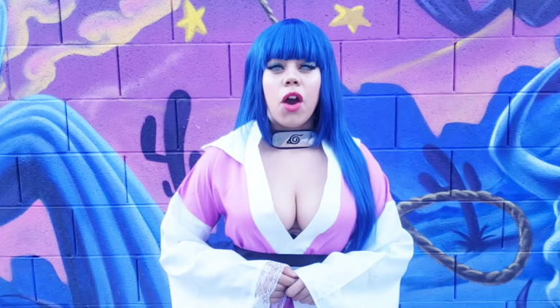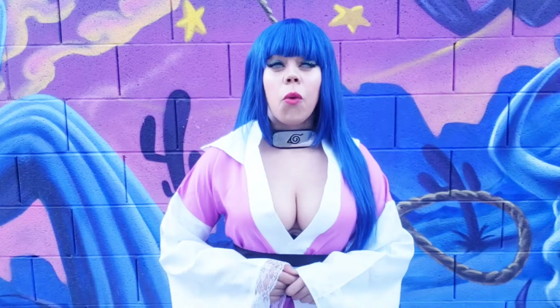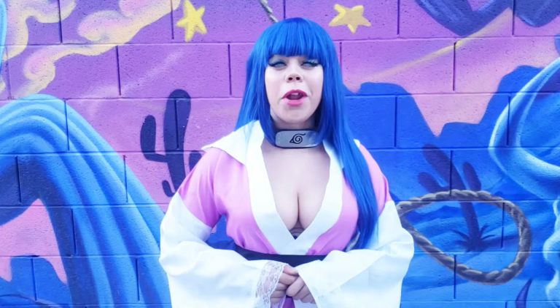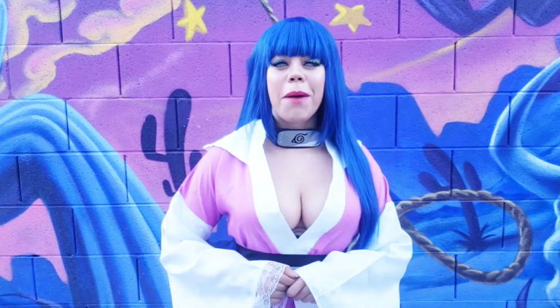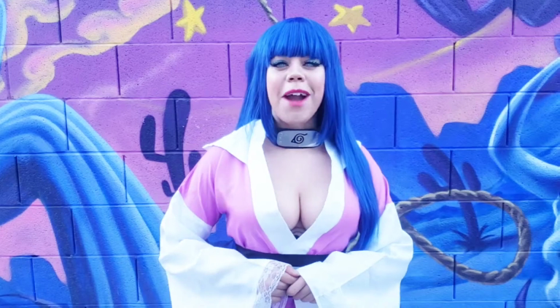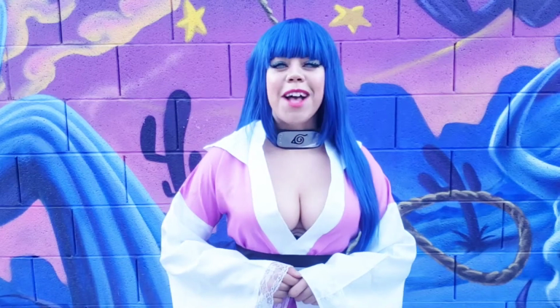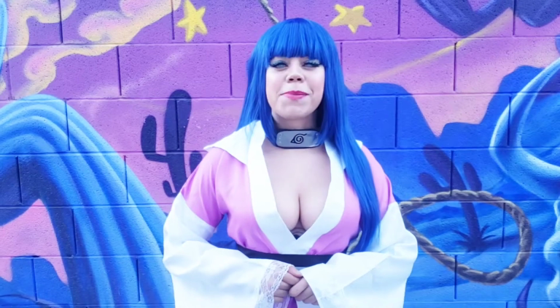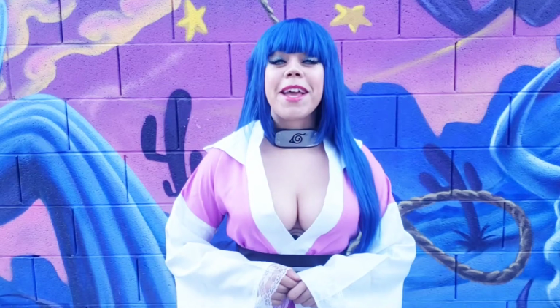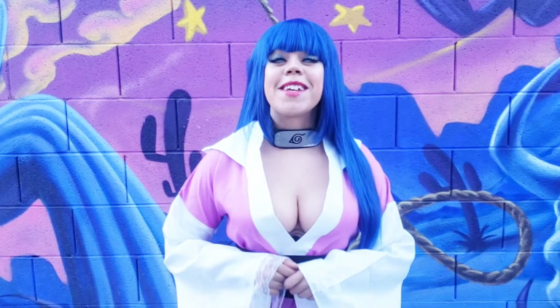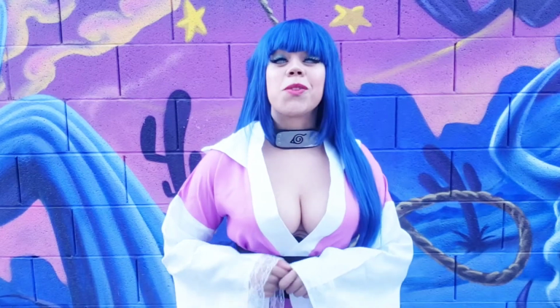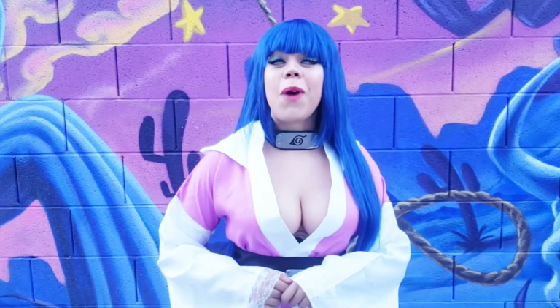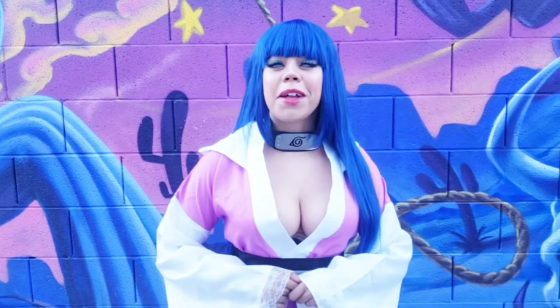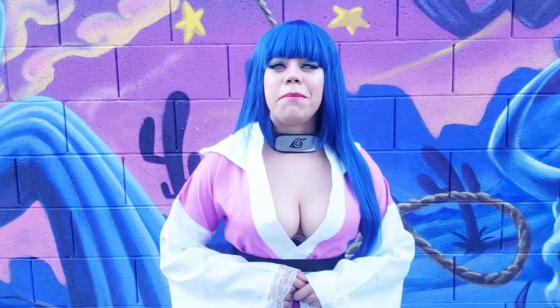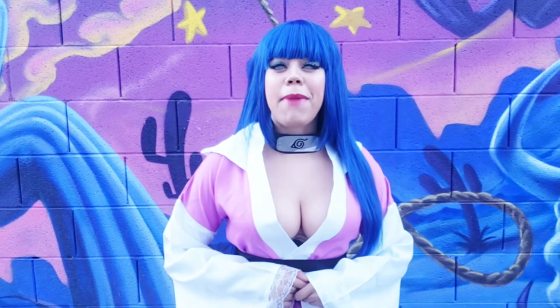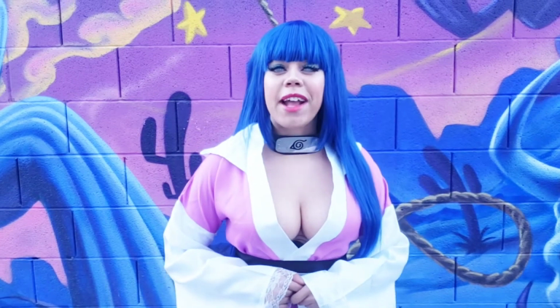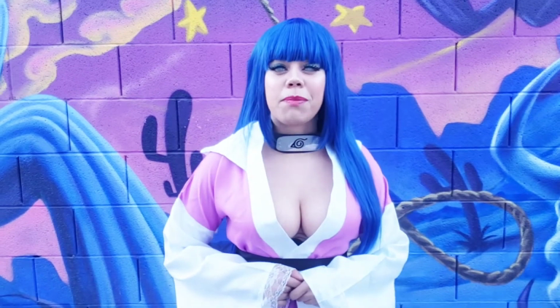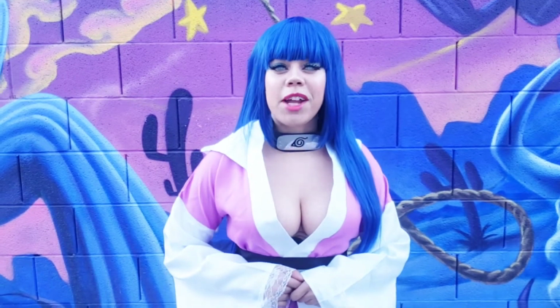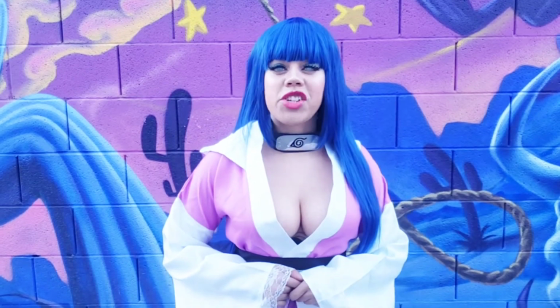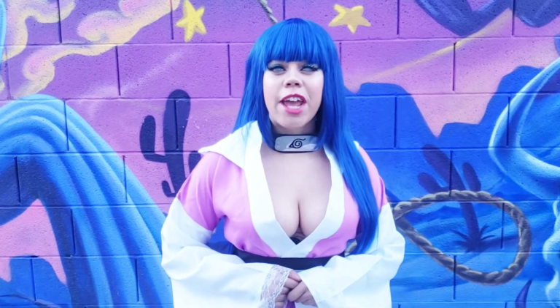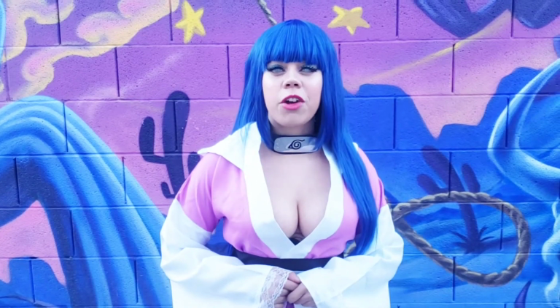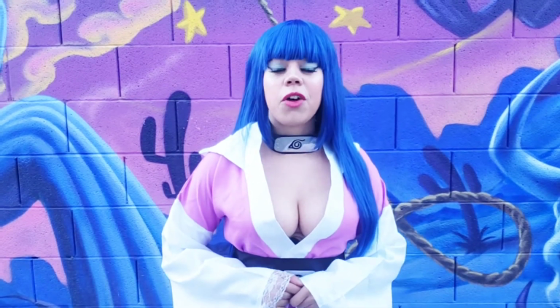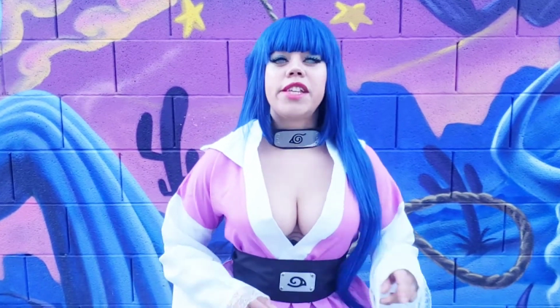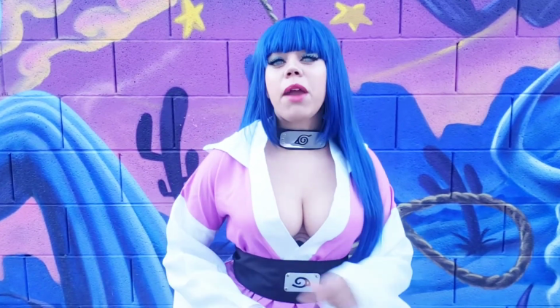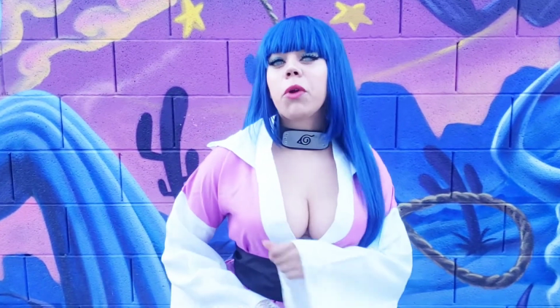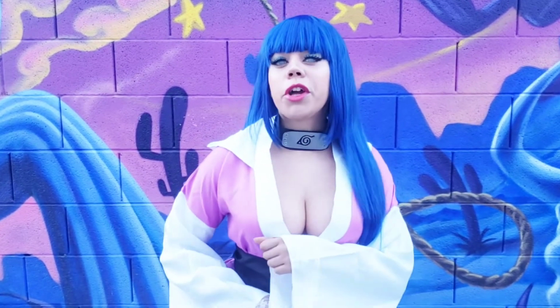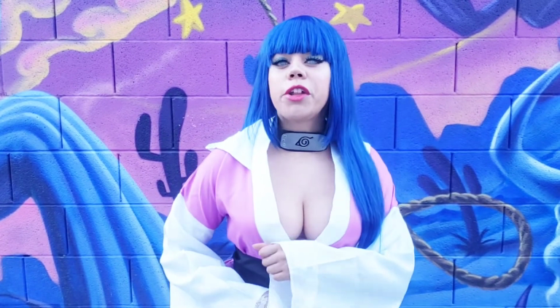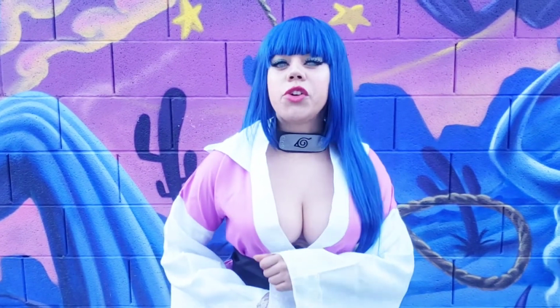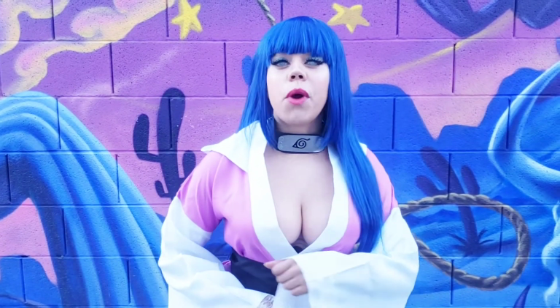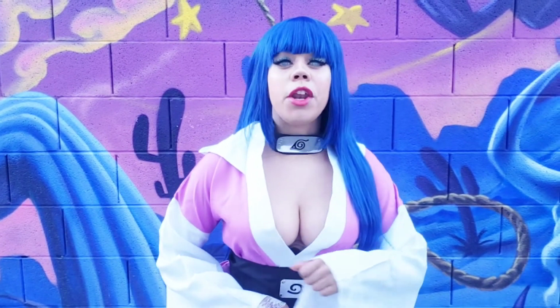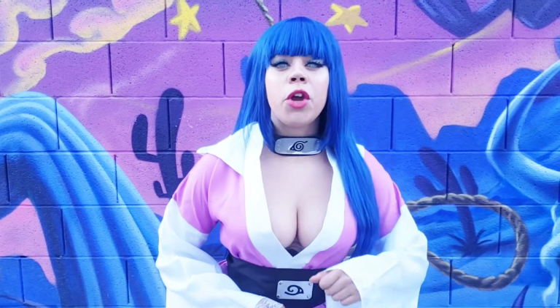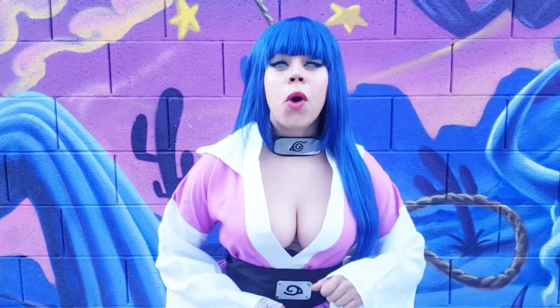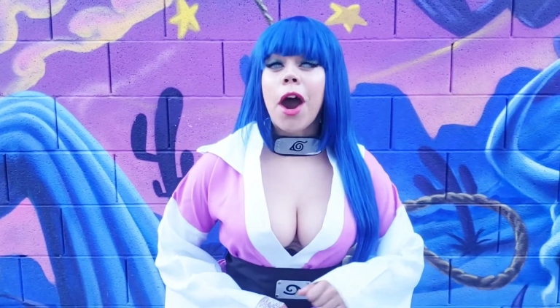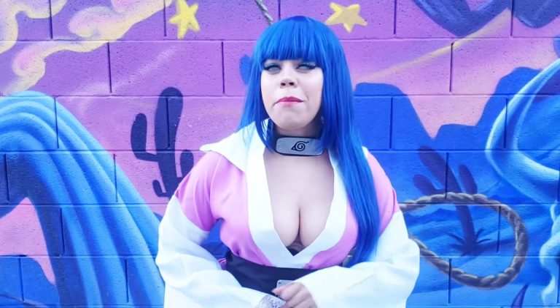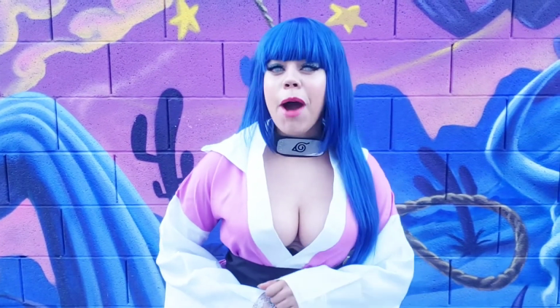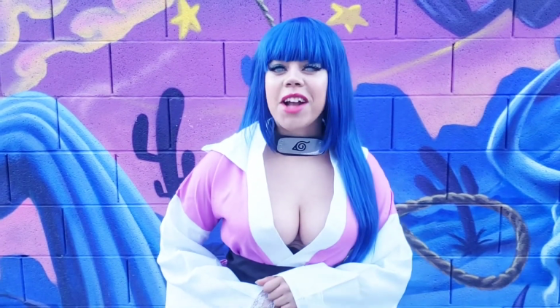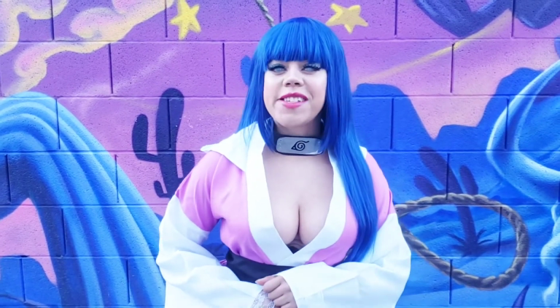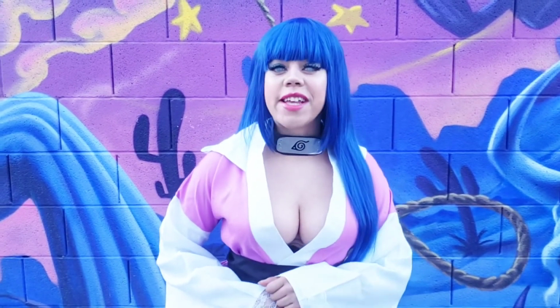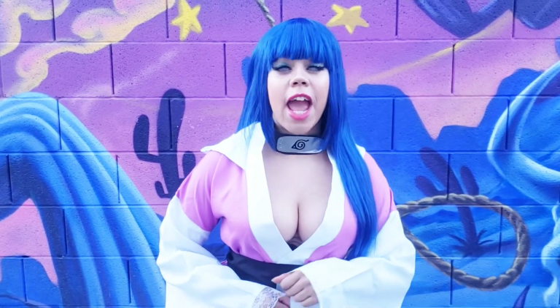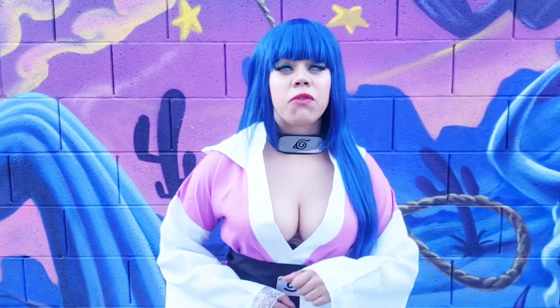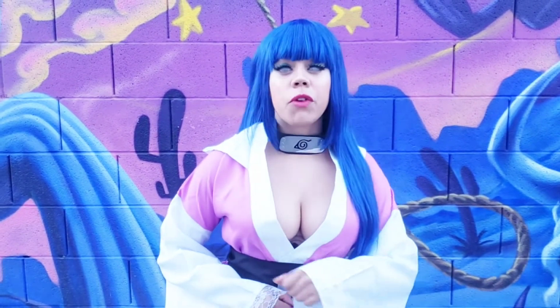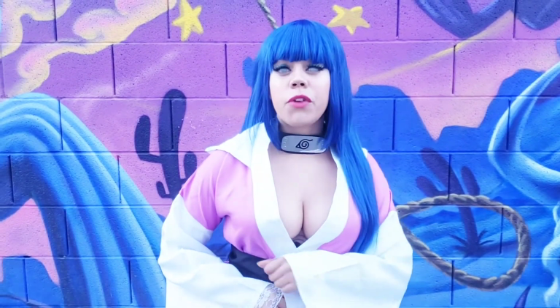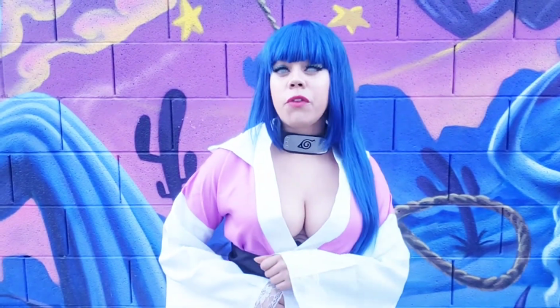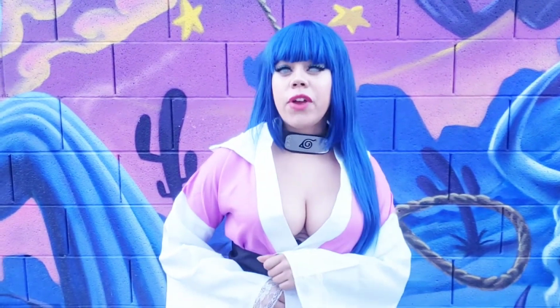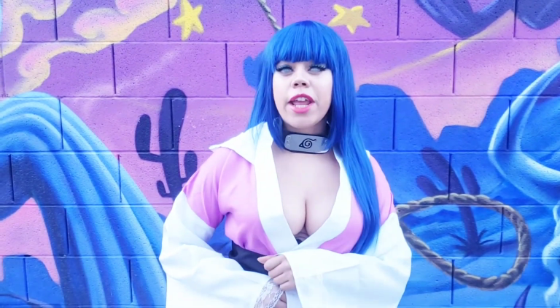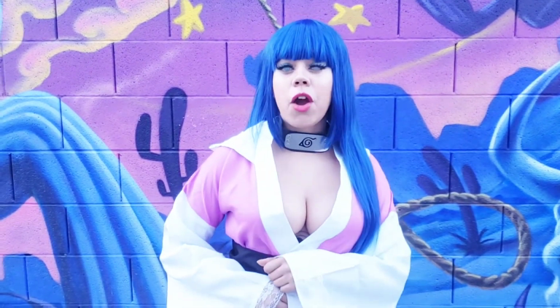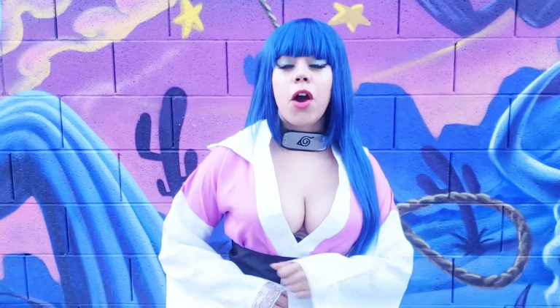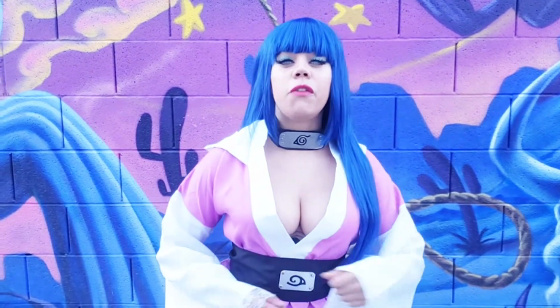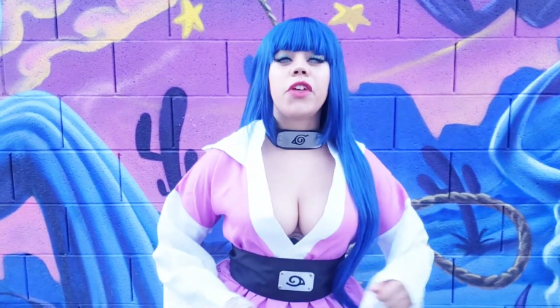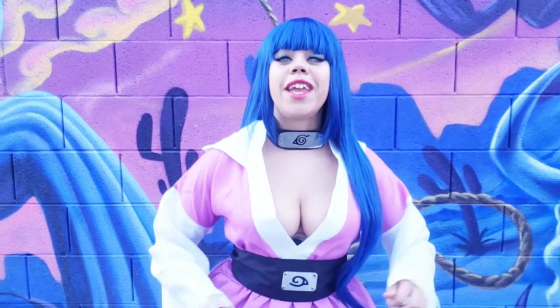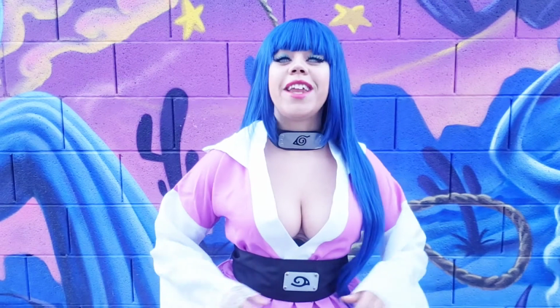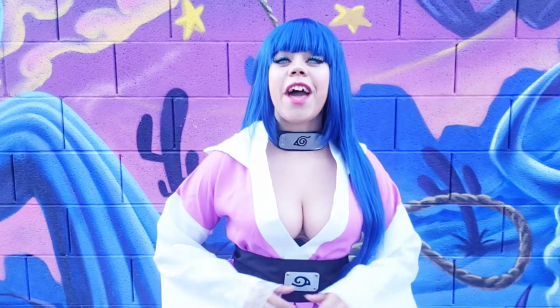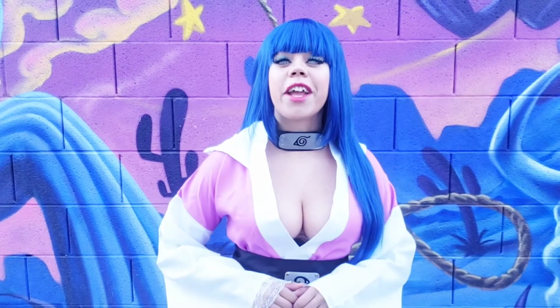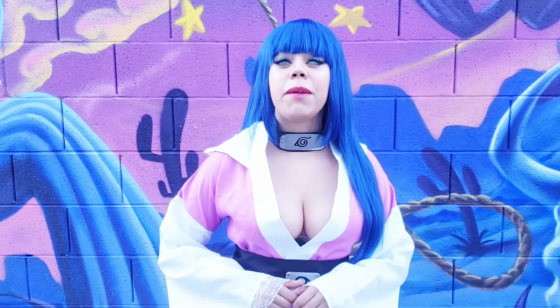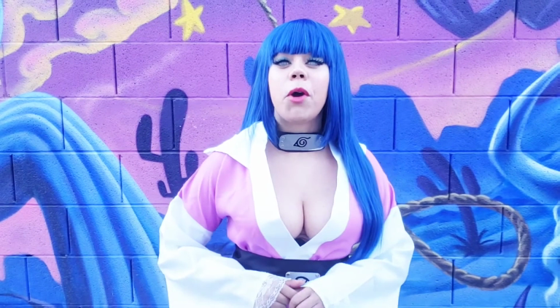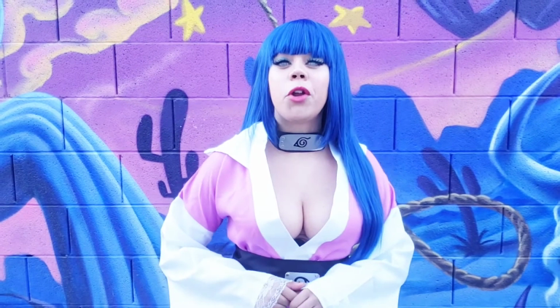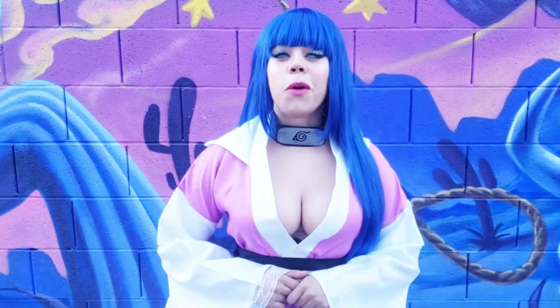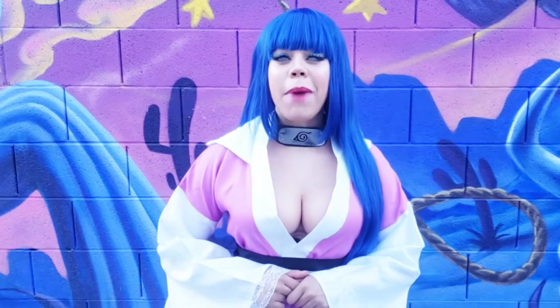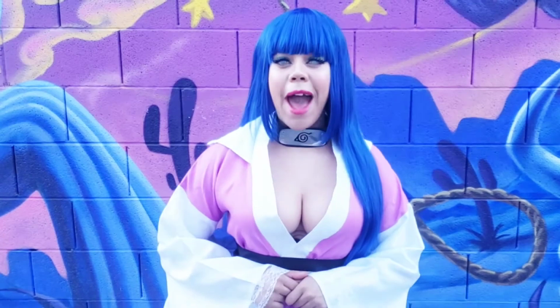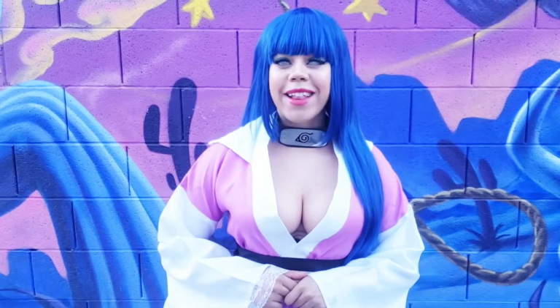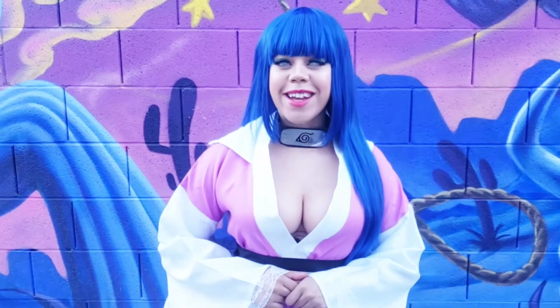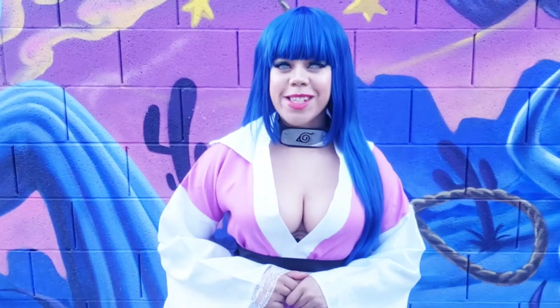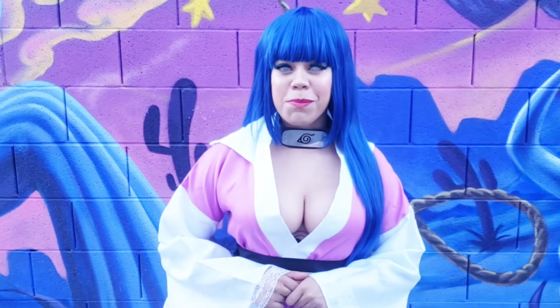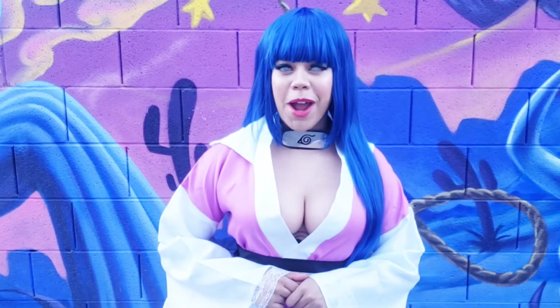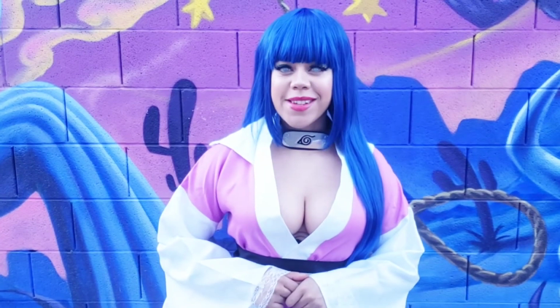What up cosplayers! Welcome back to my channel. Today we're gonna do a new unboxing and review video of the Hinata kimono from Aliexpress.